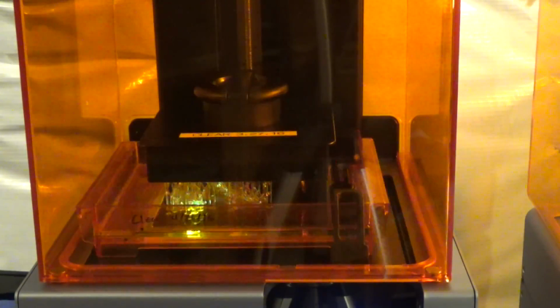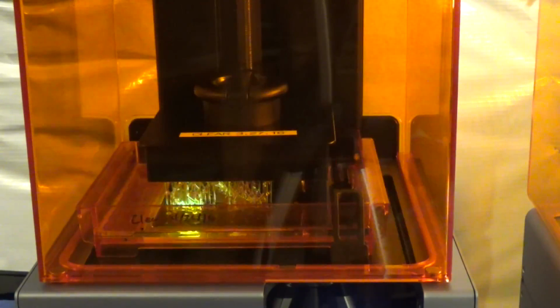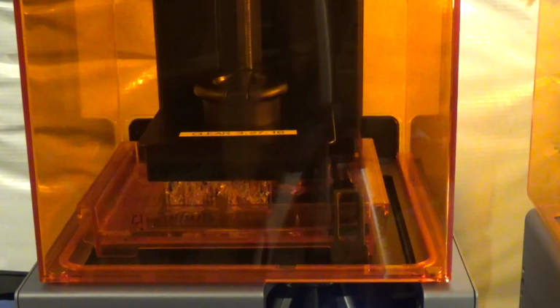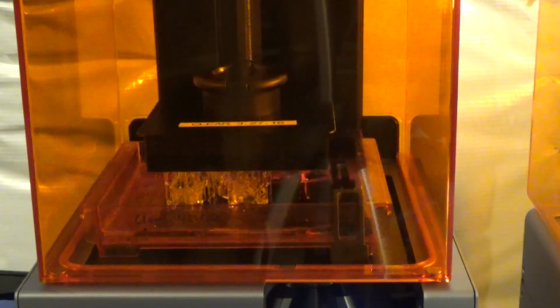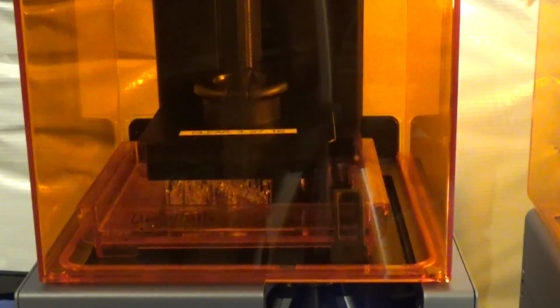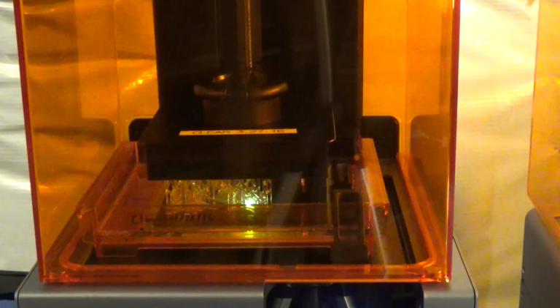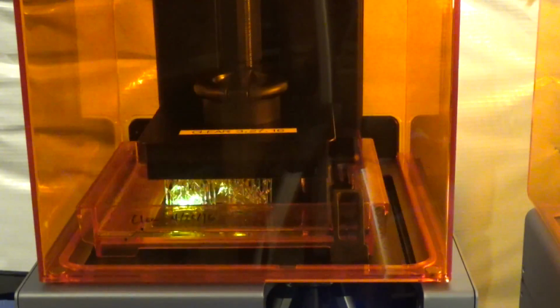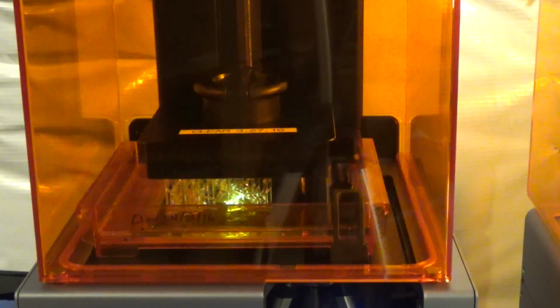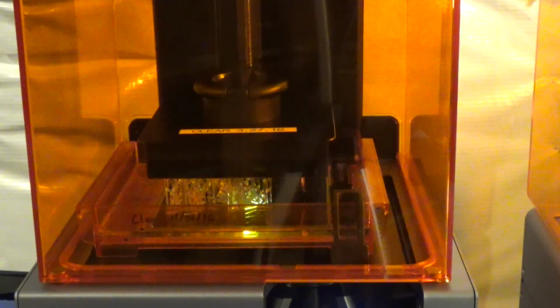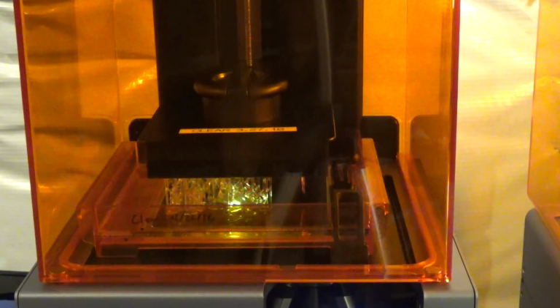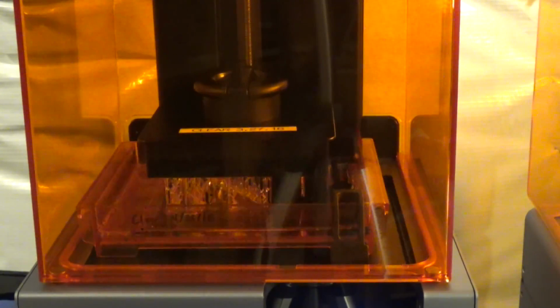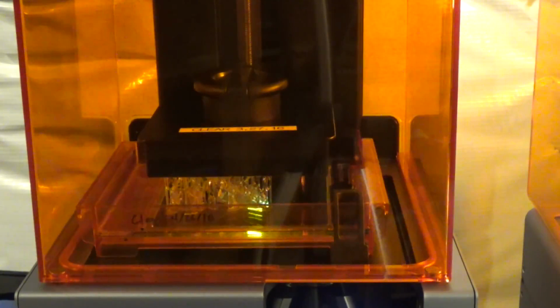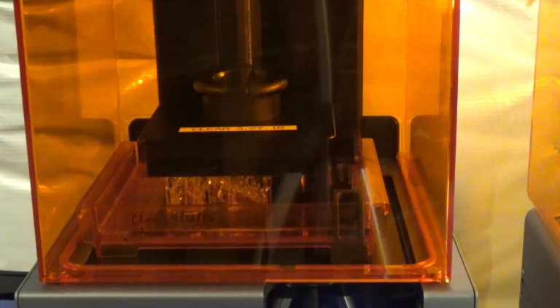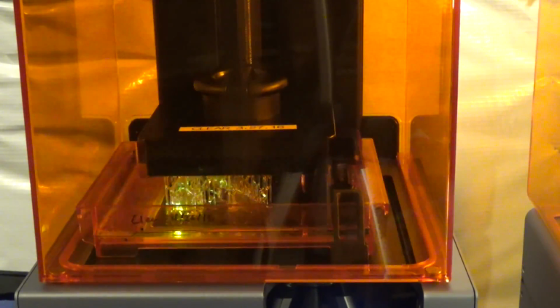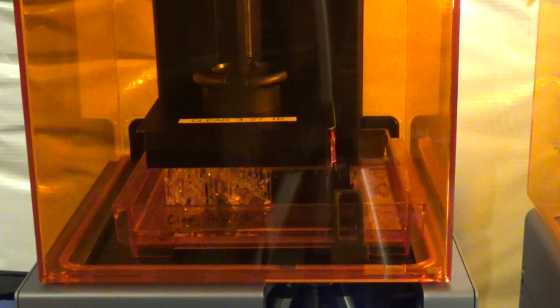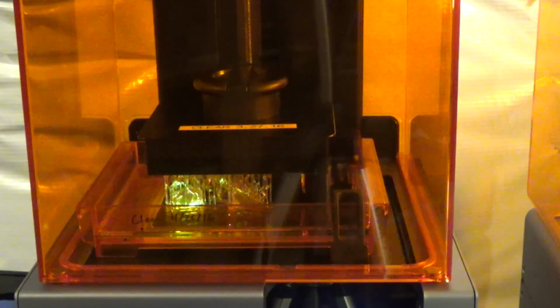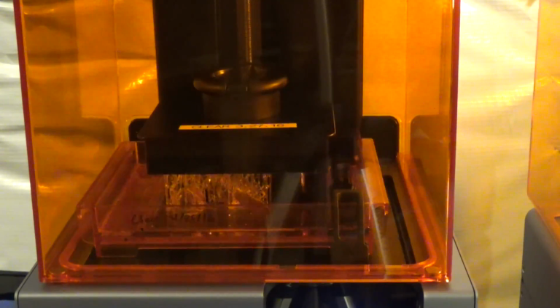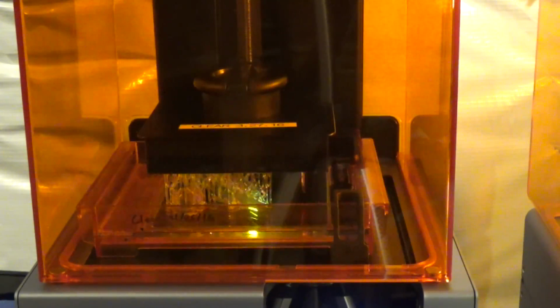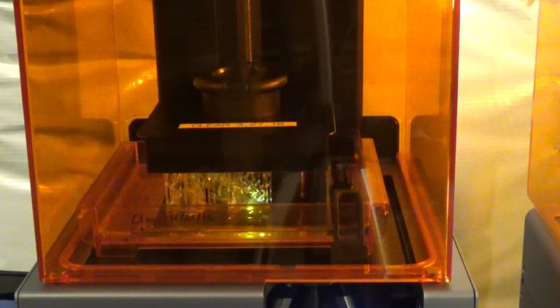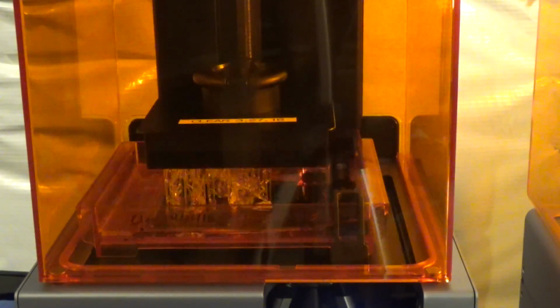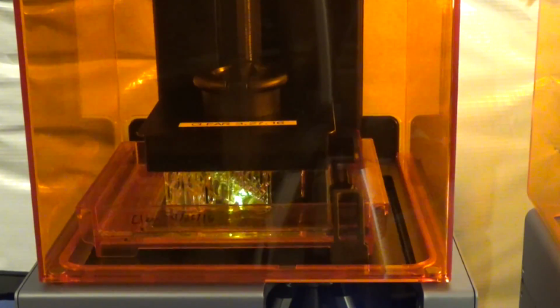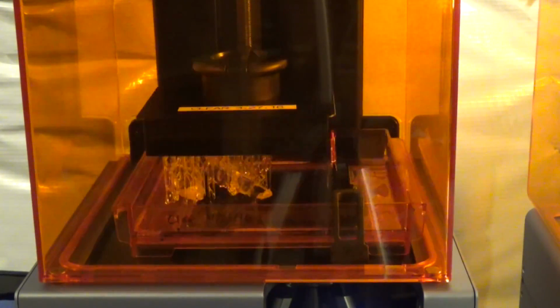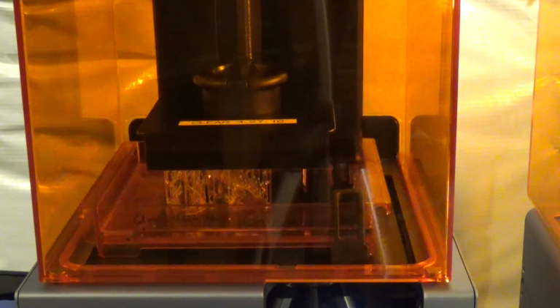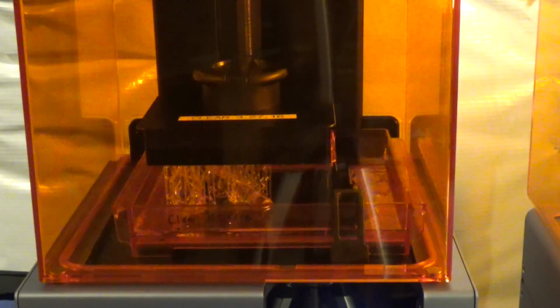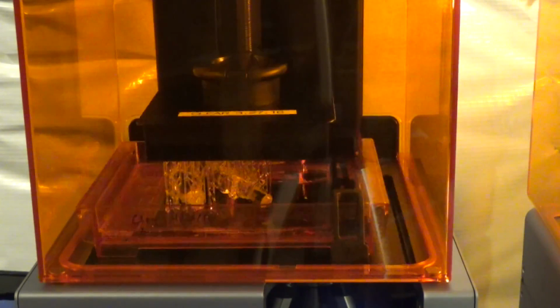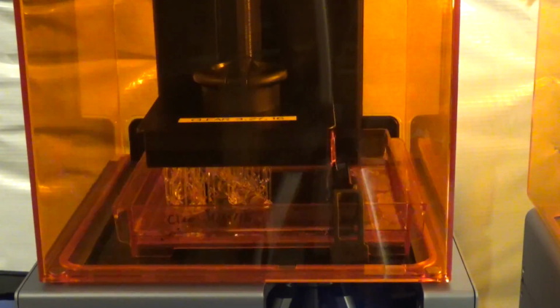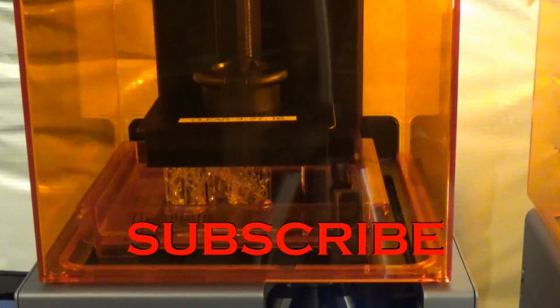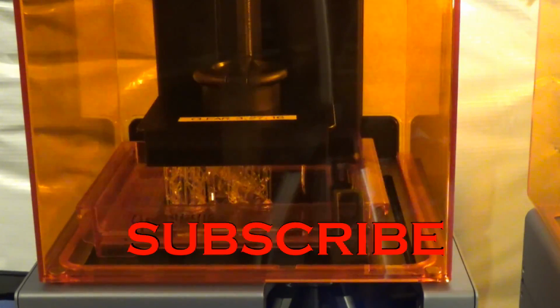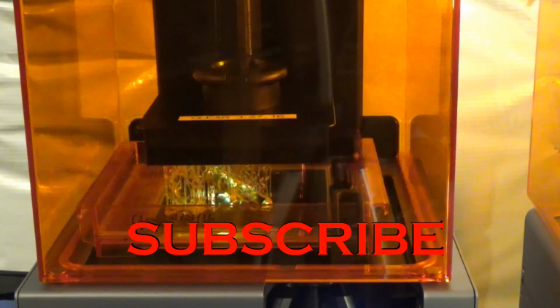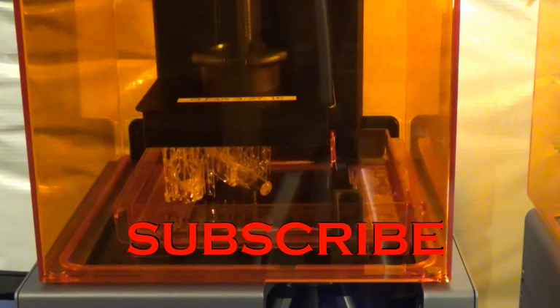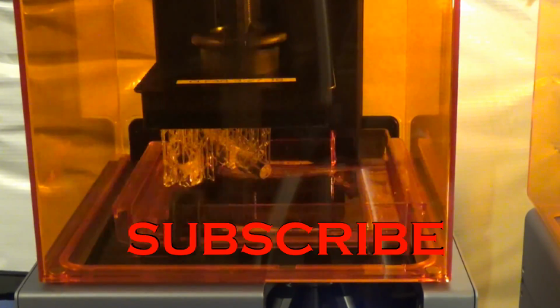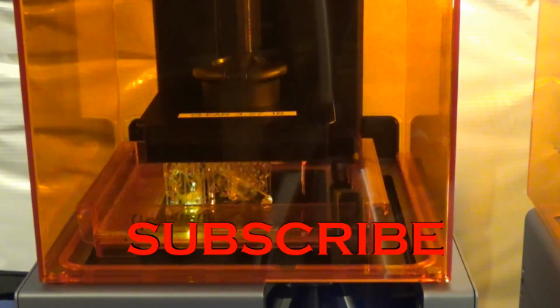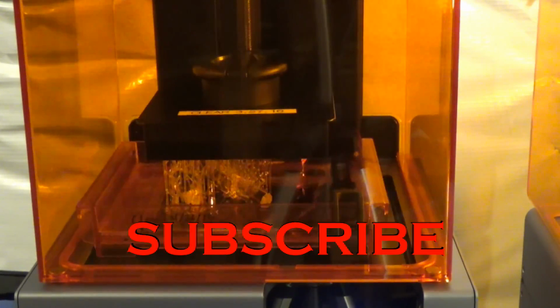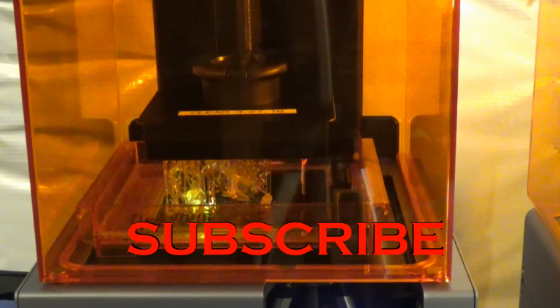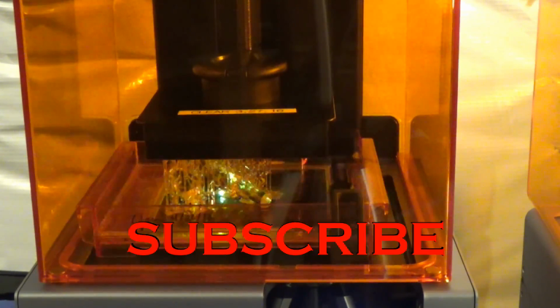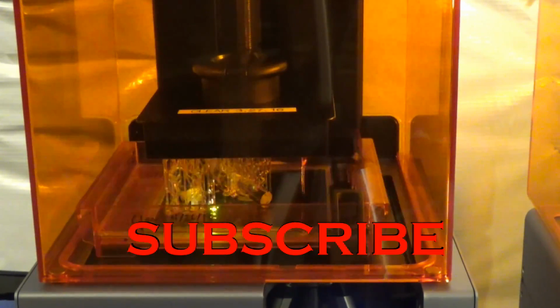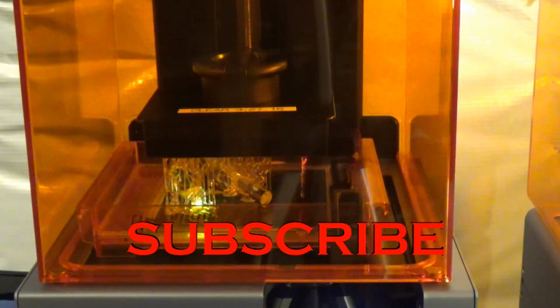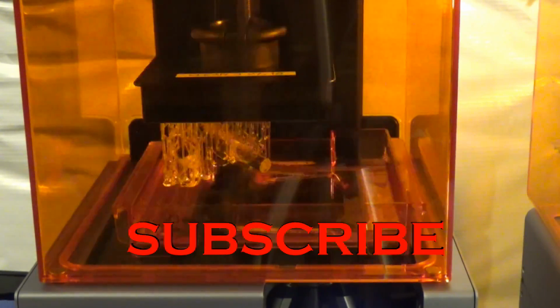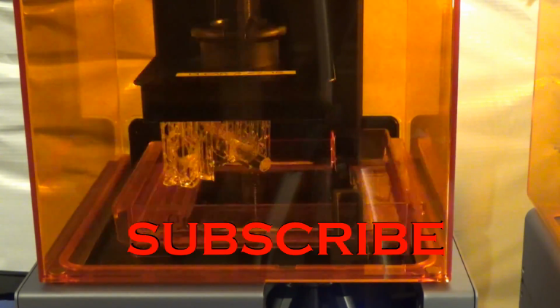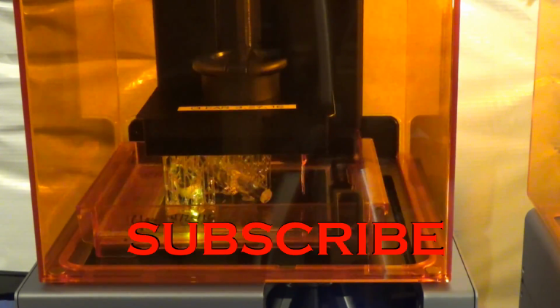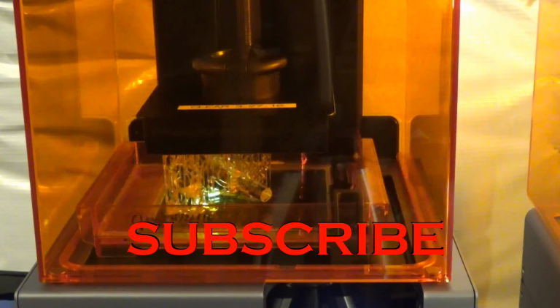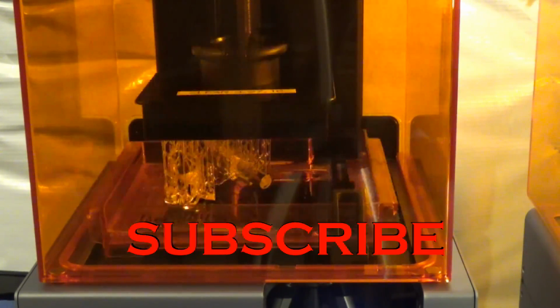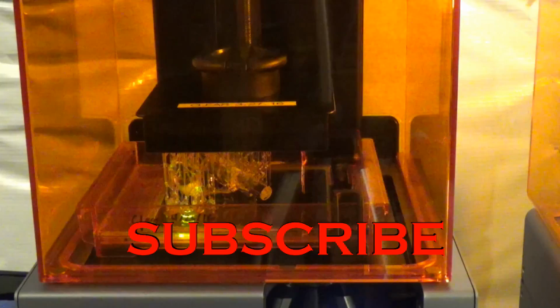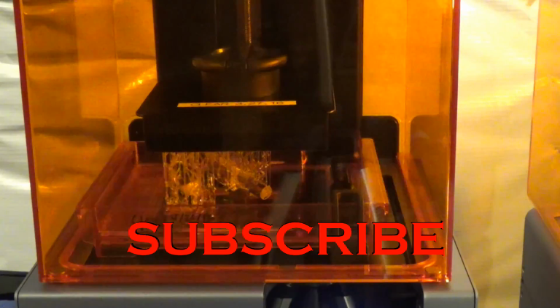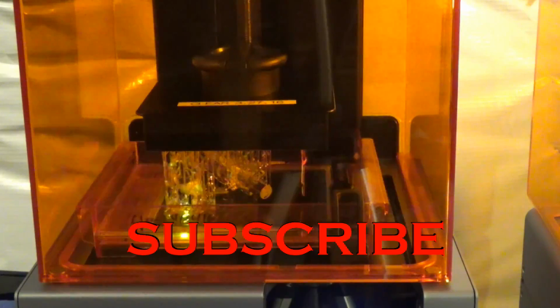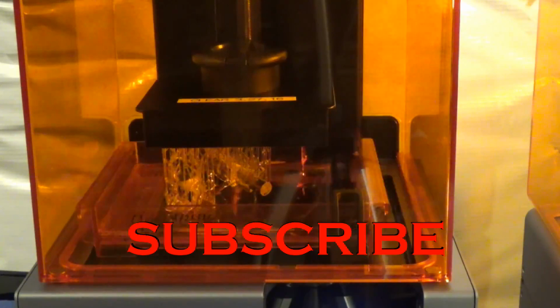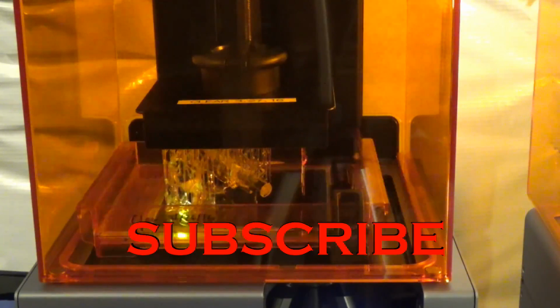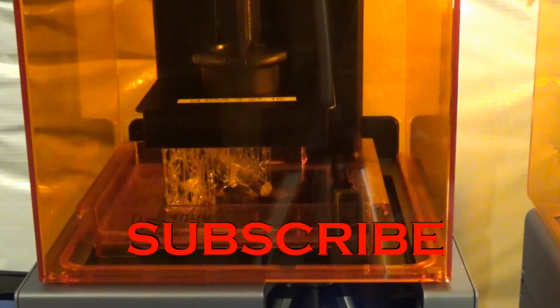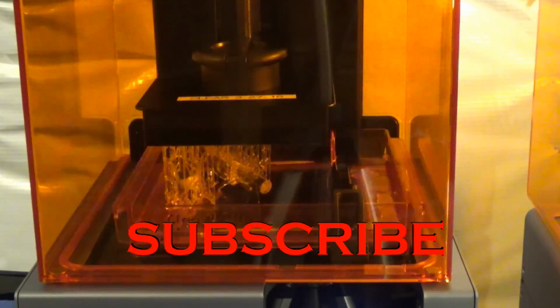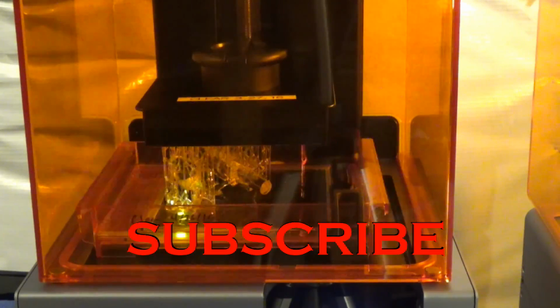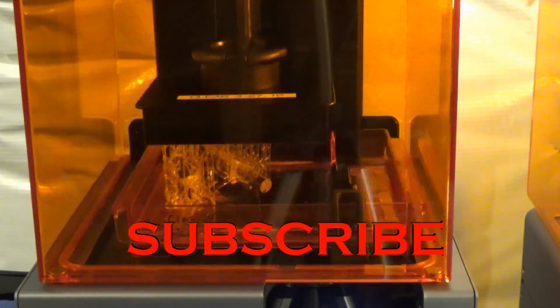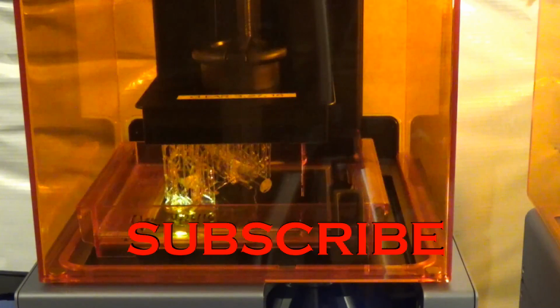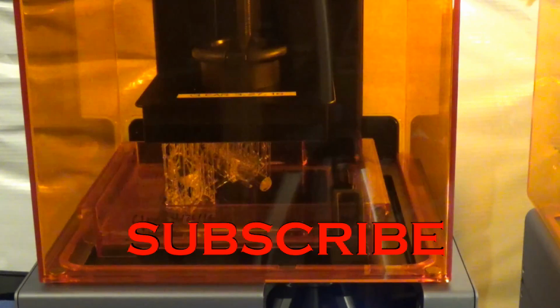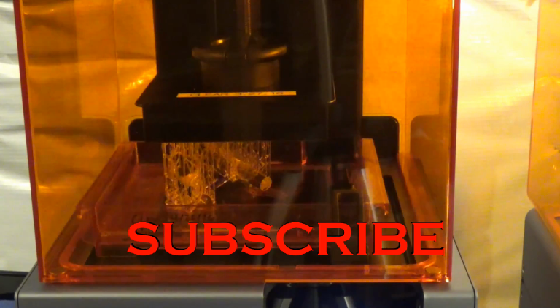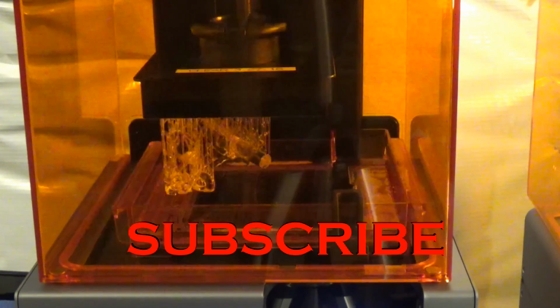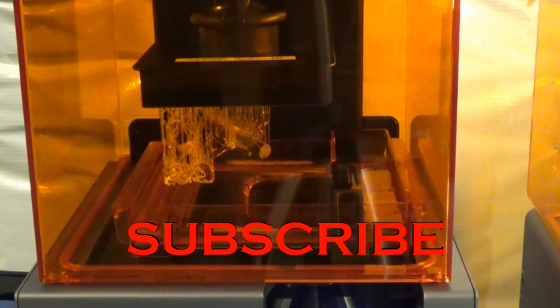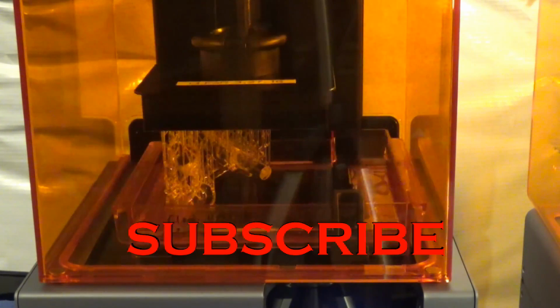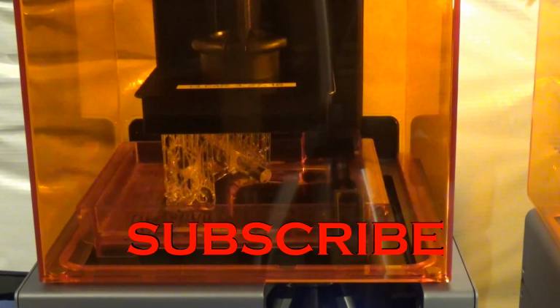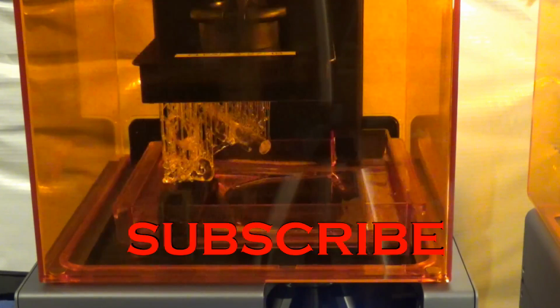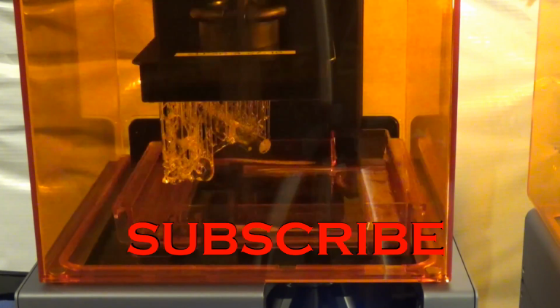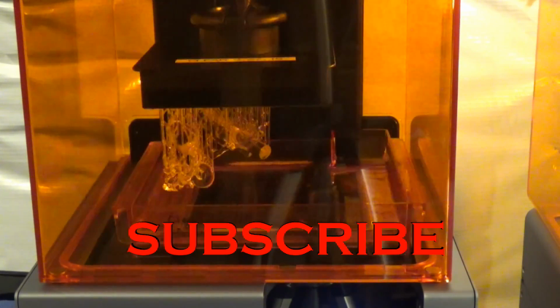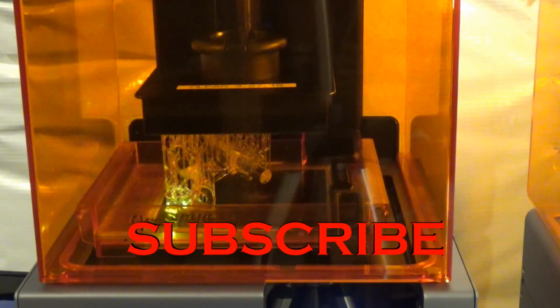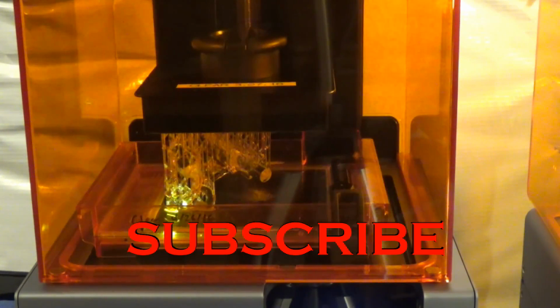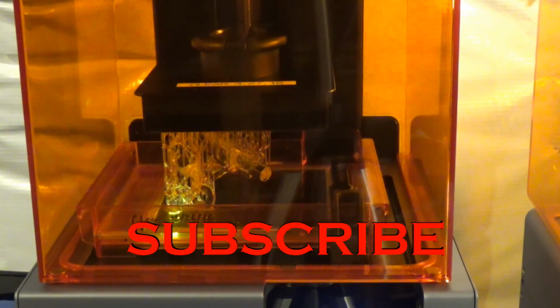Thank you very much for watching. If you like this video, please subscribe below, and happy 3D printing!